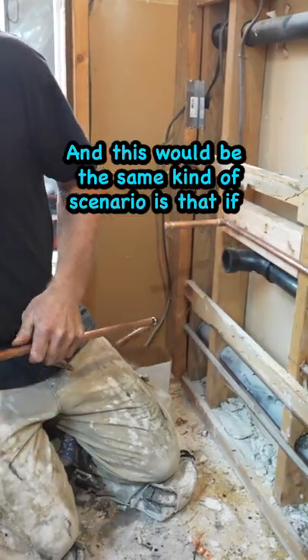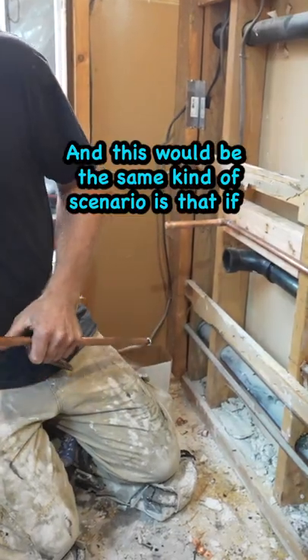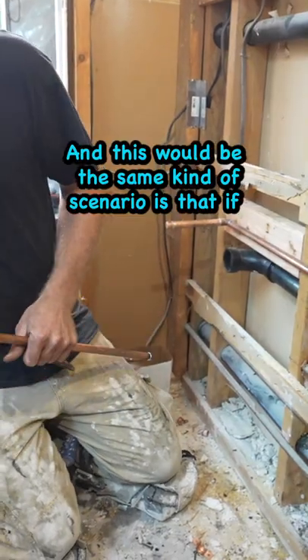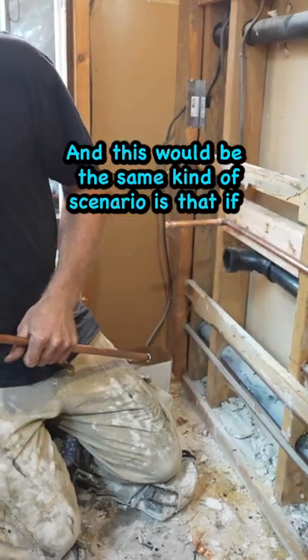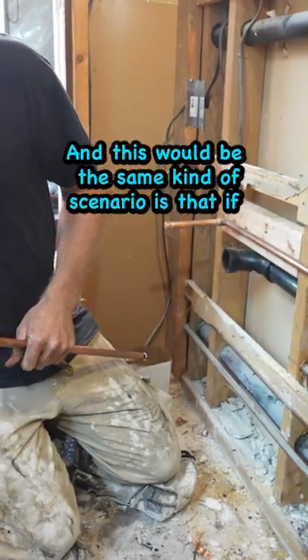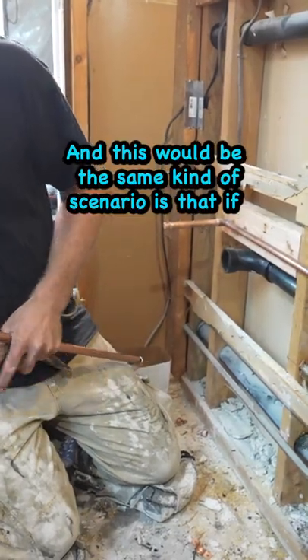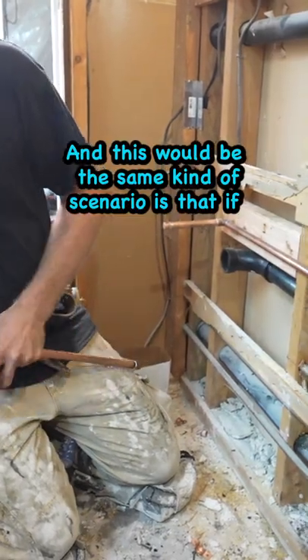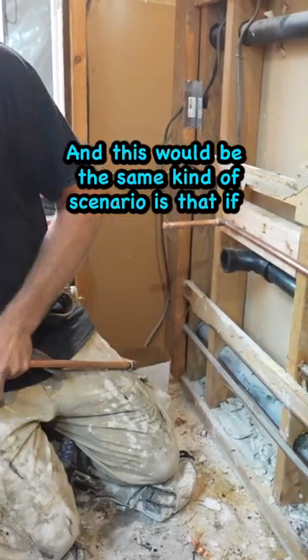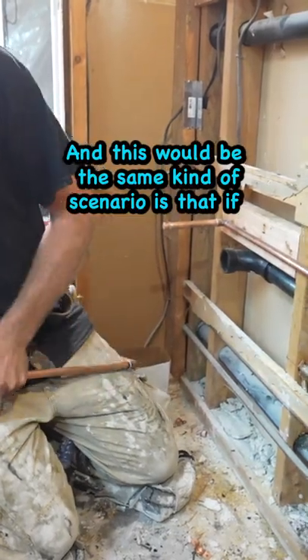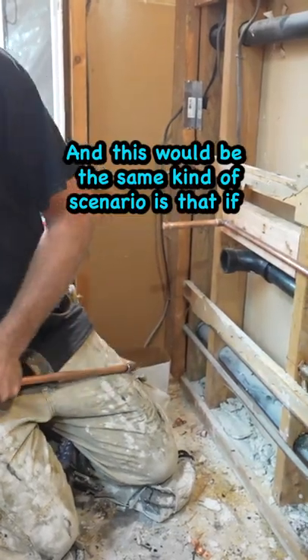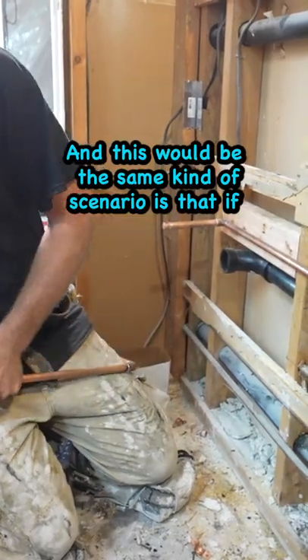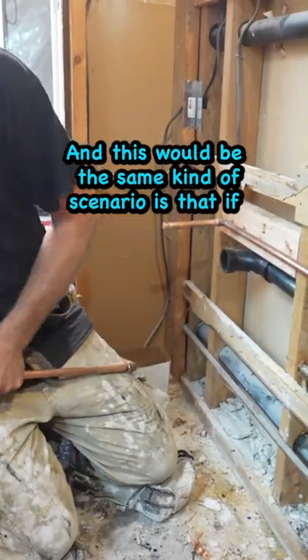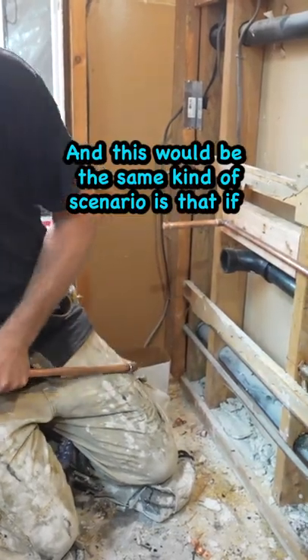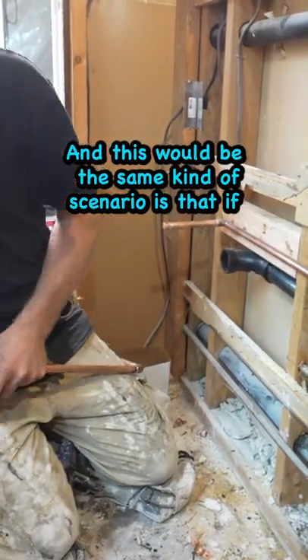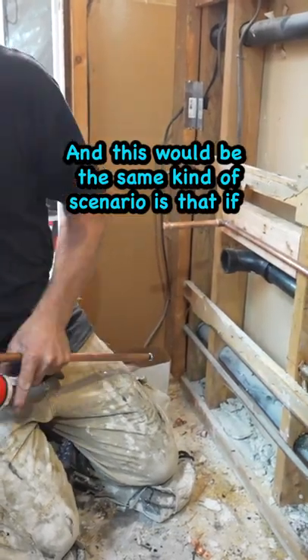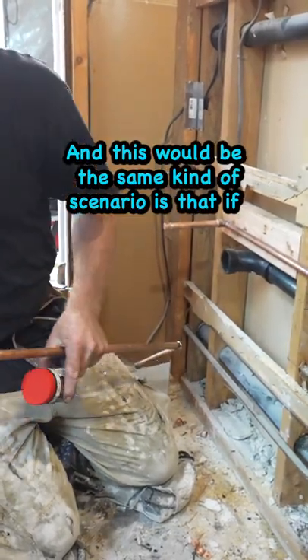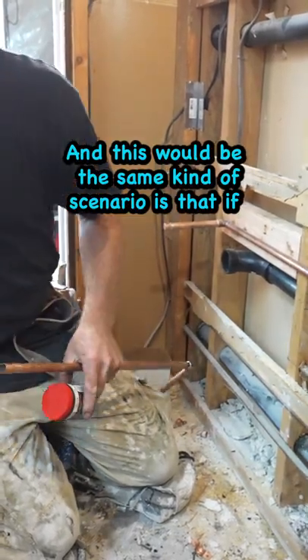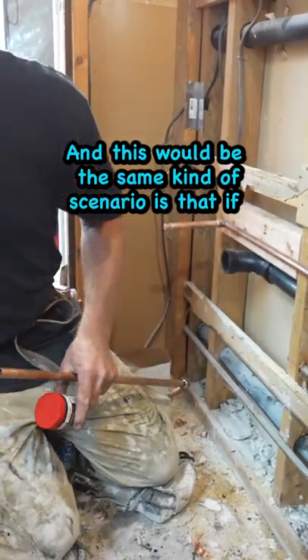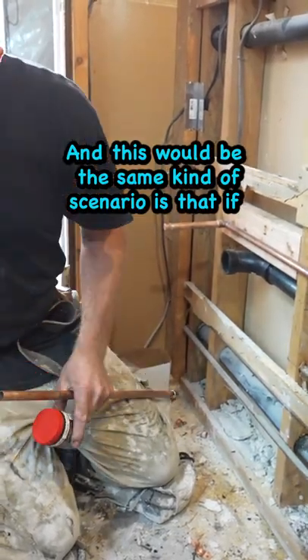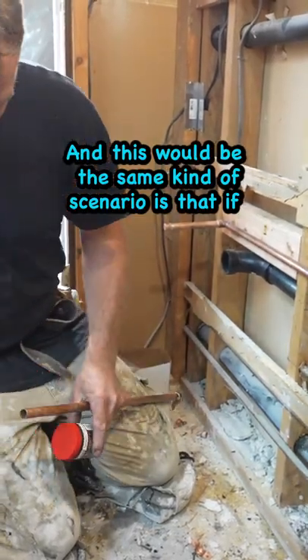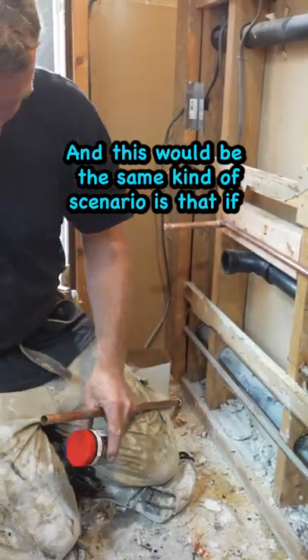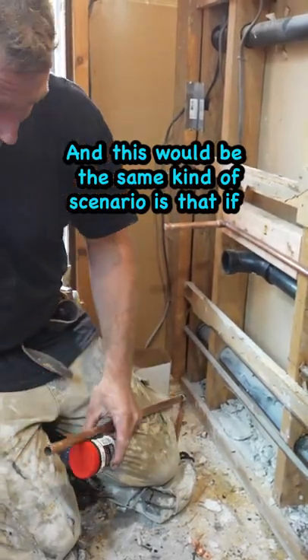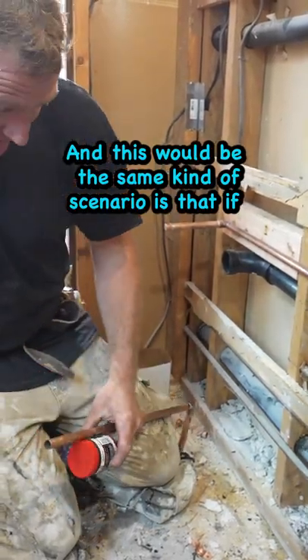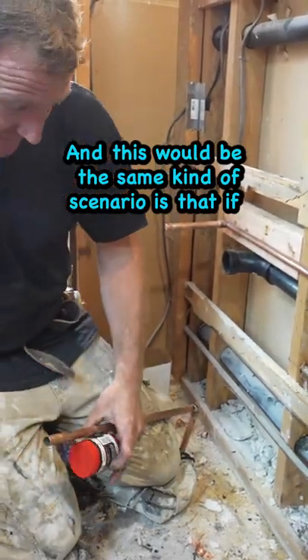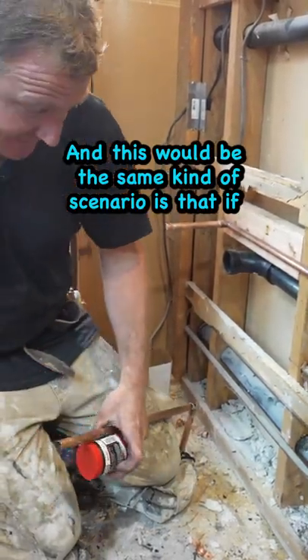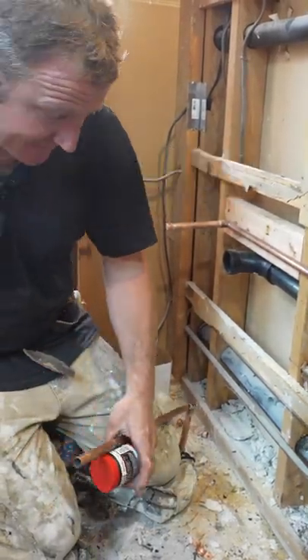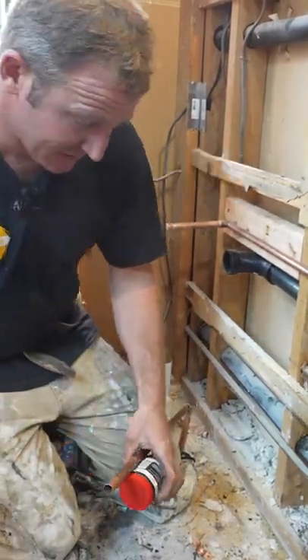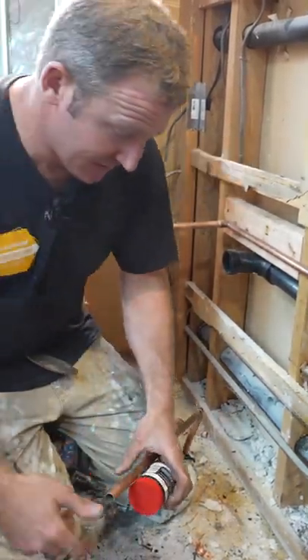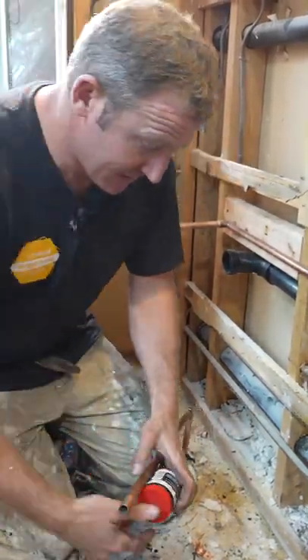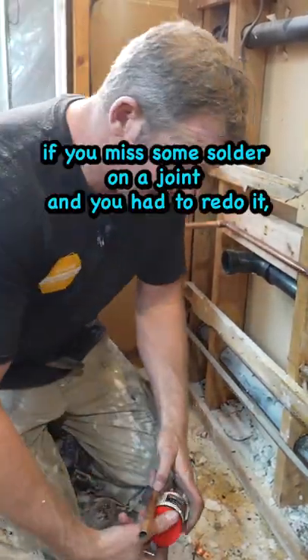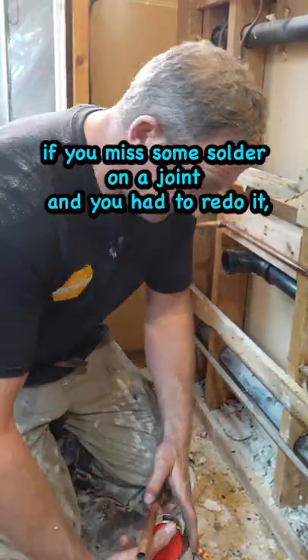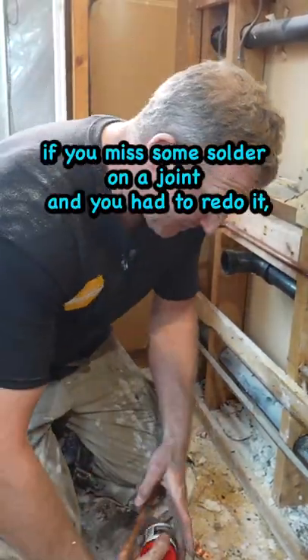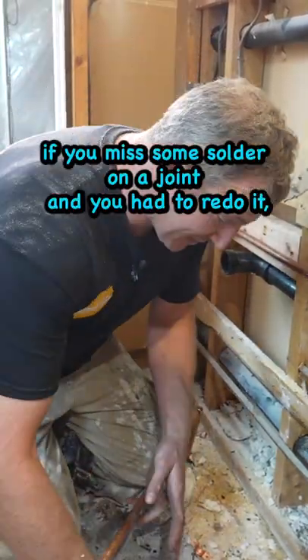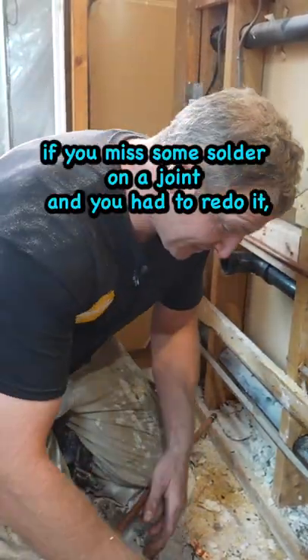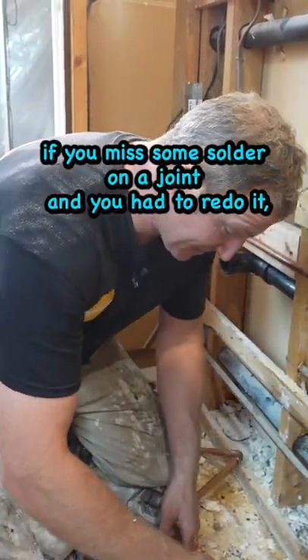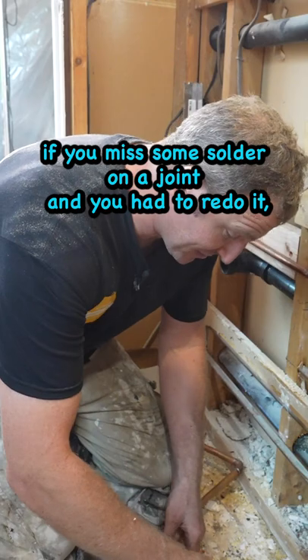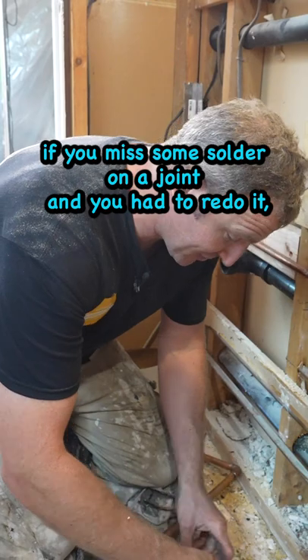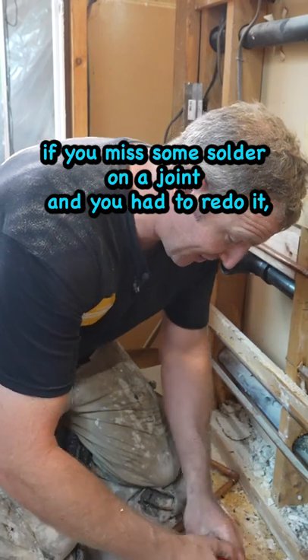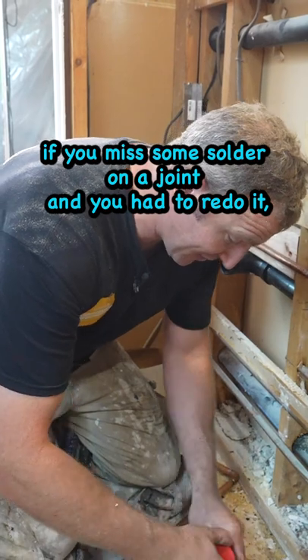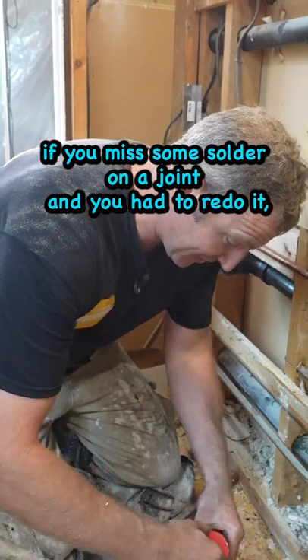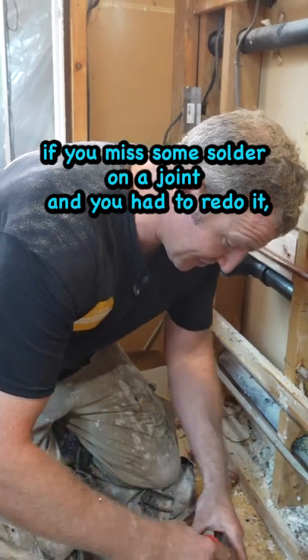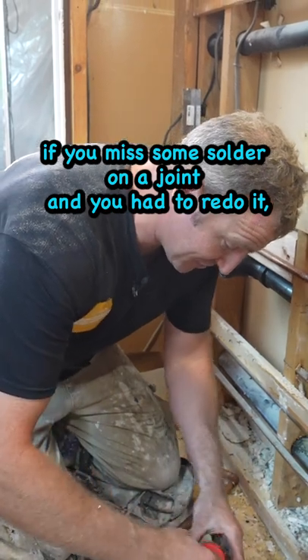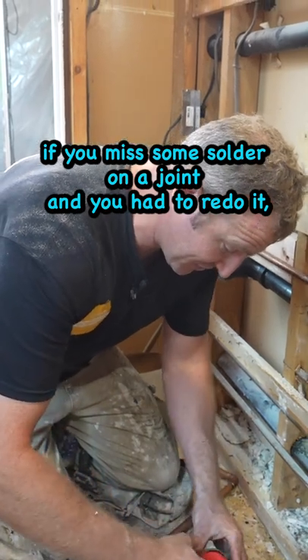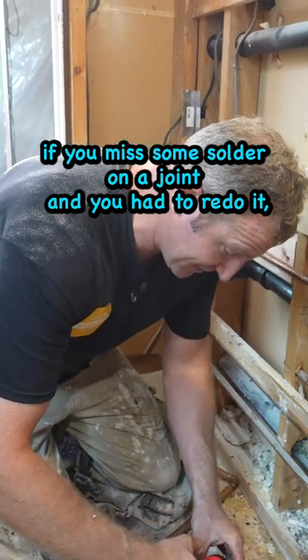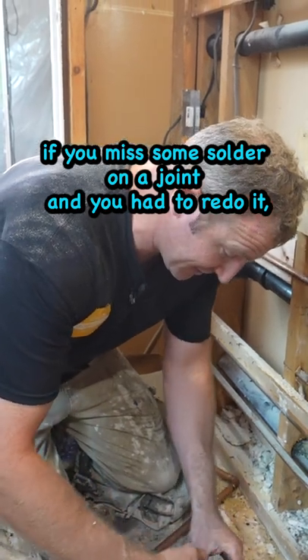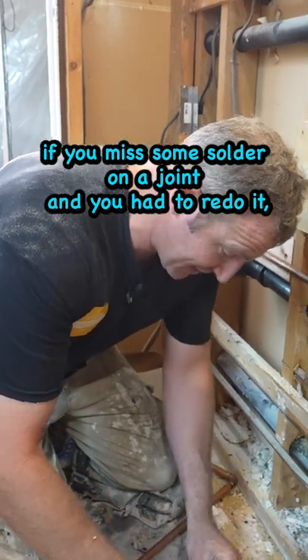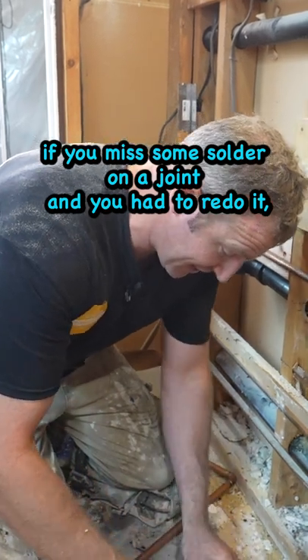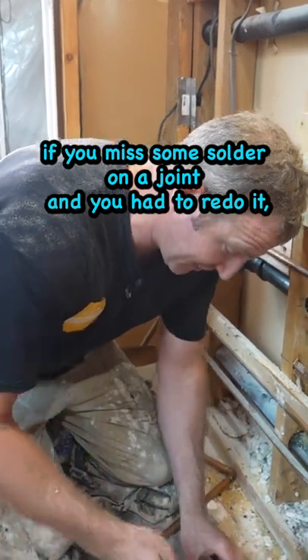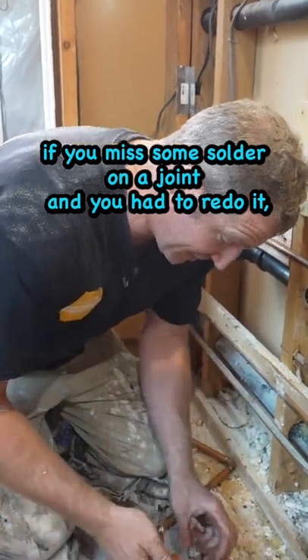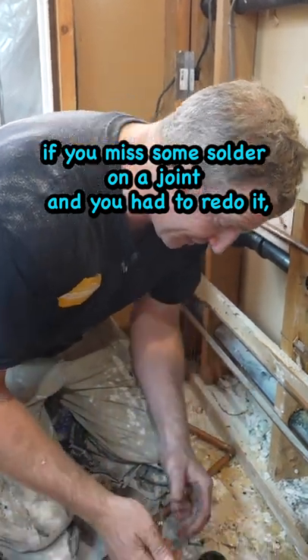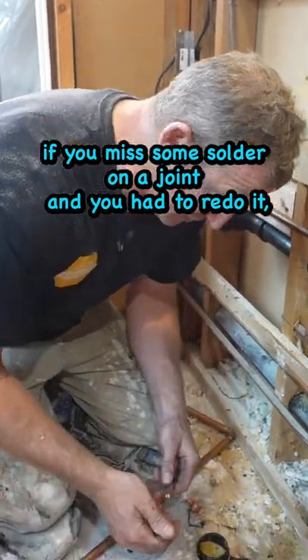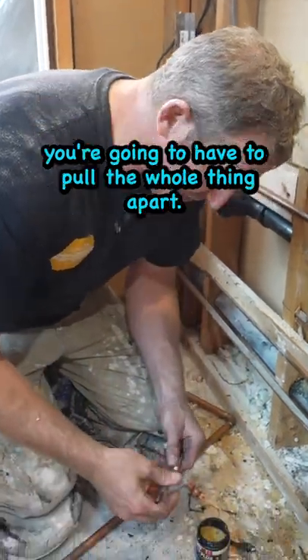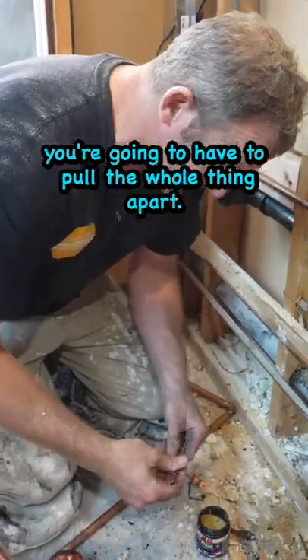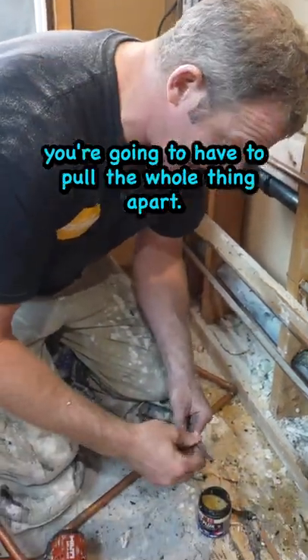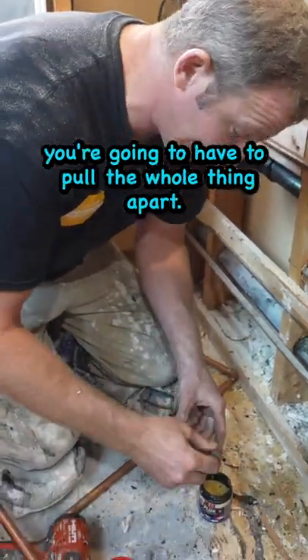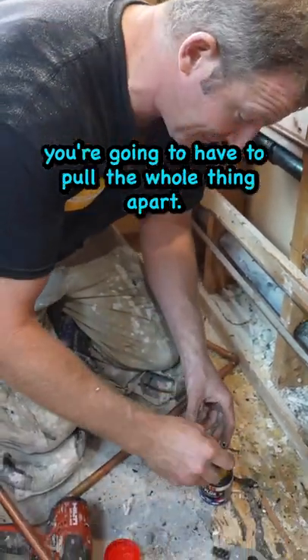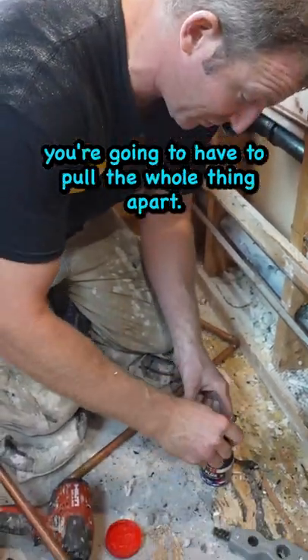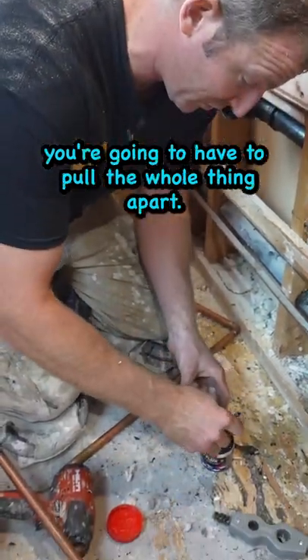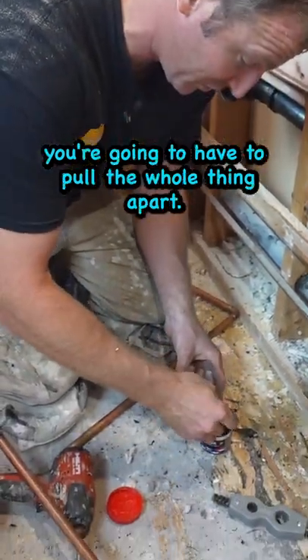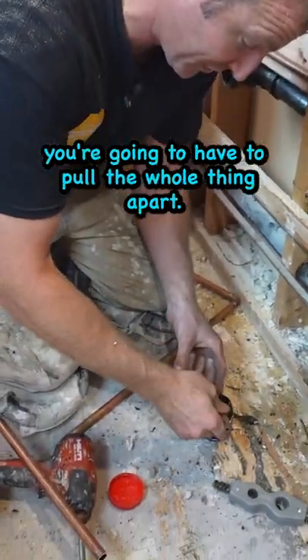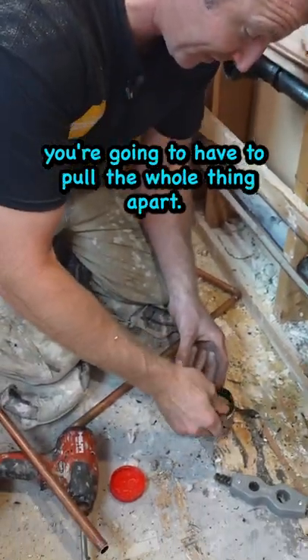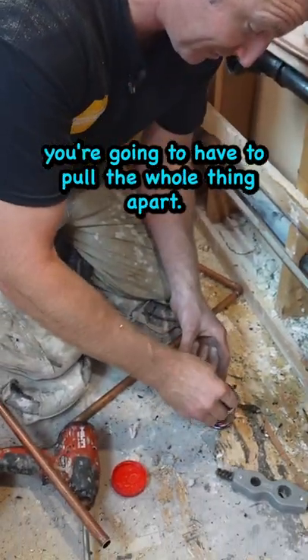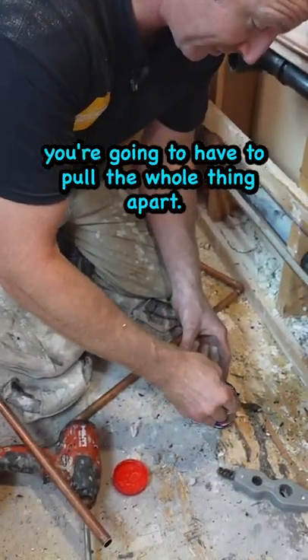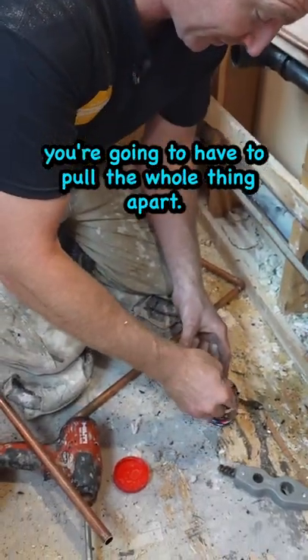This would be the same kind of scenario: if you missed some solder on a joint and had to redo it, you're gonna have to pull the whole thing apart.